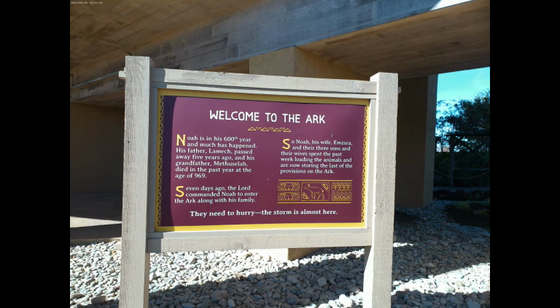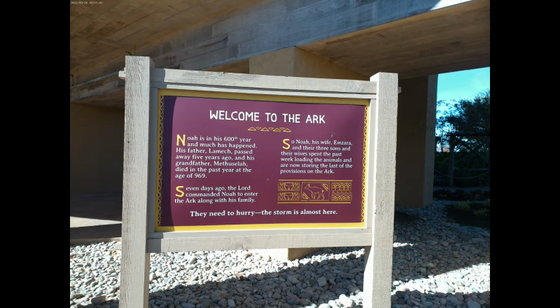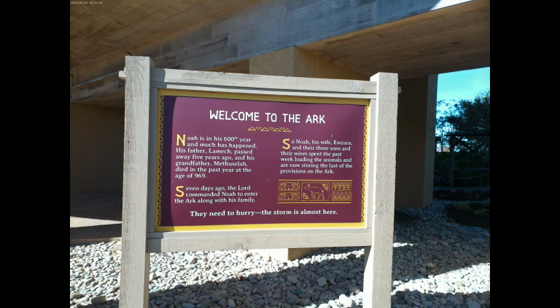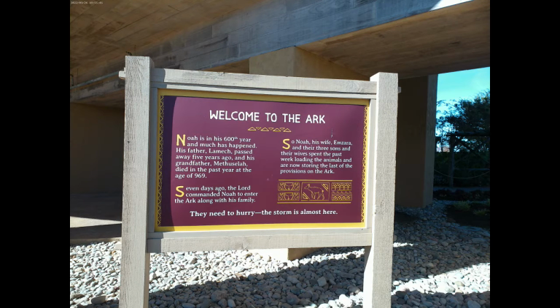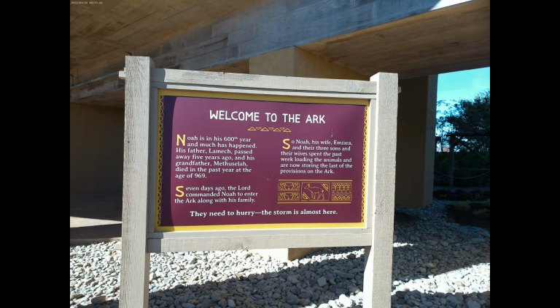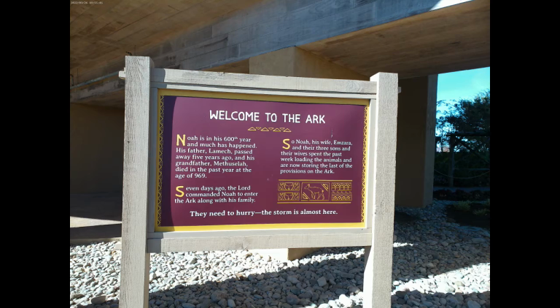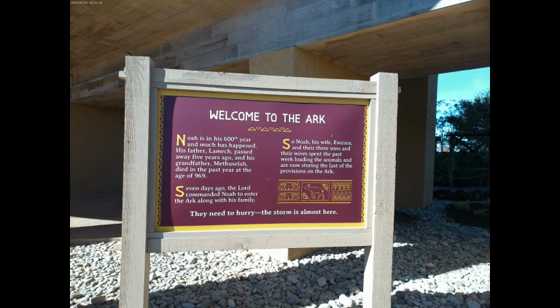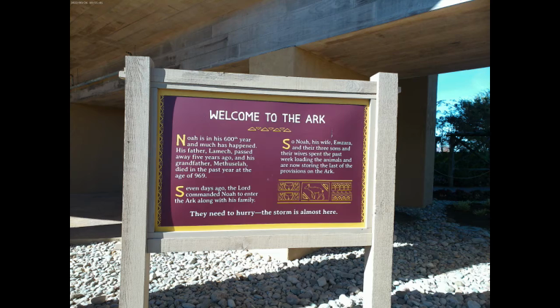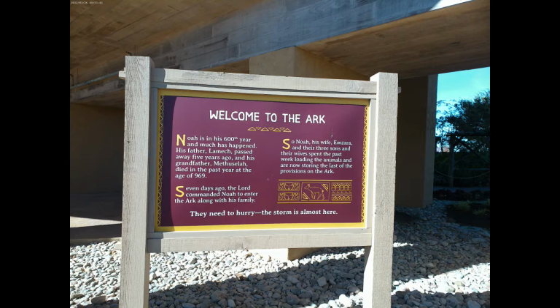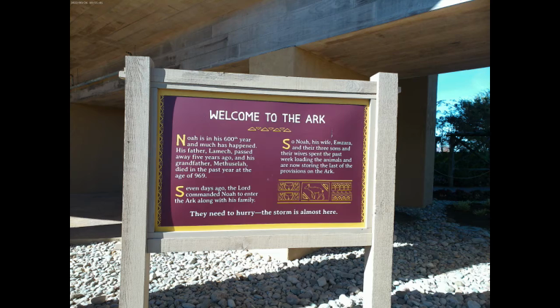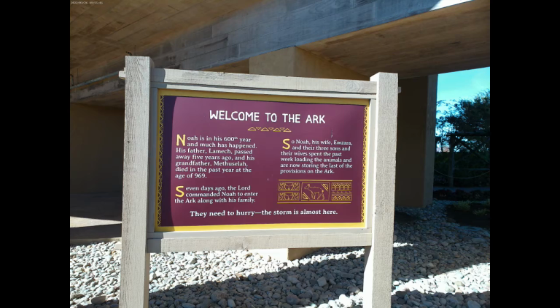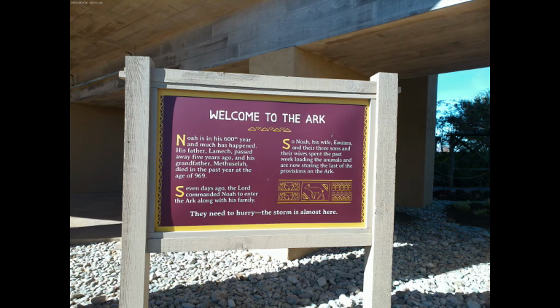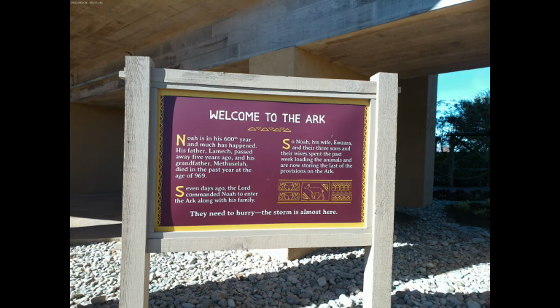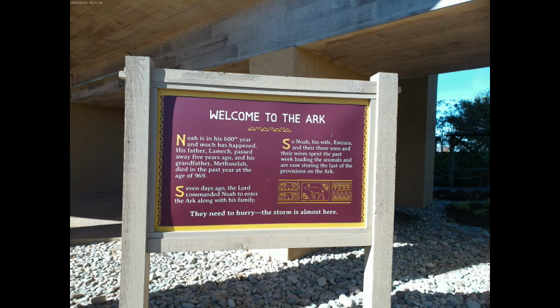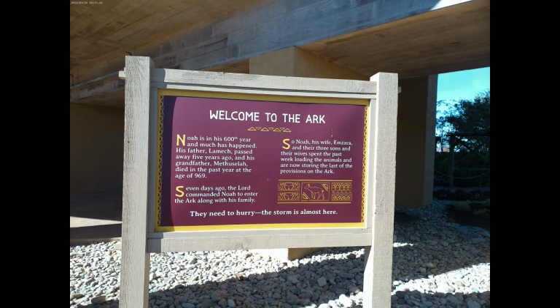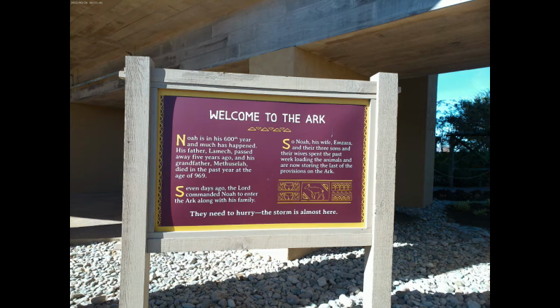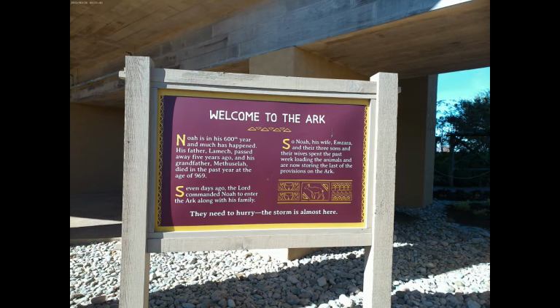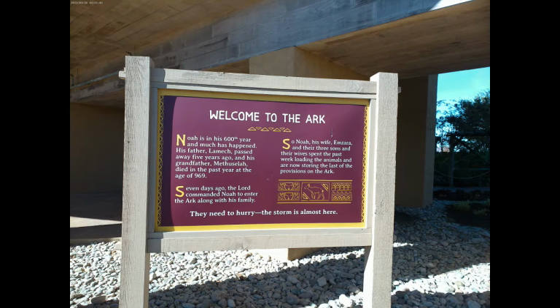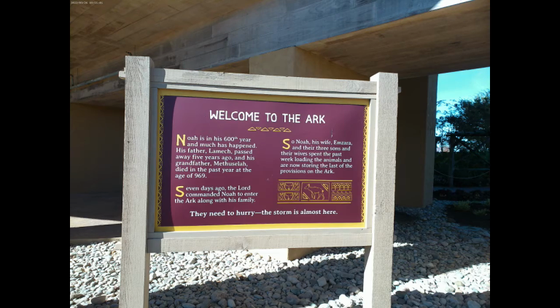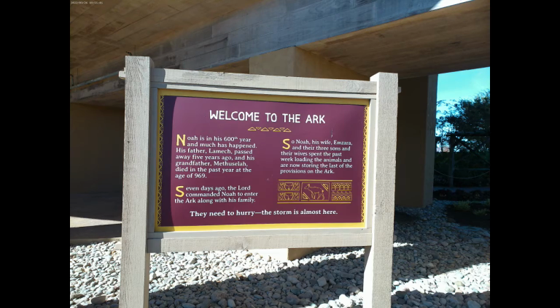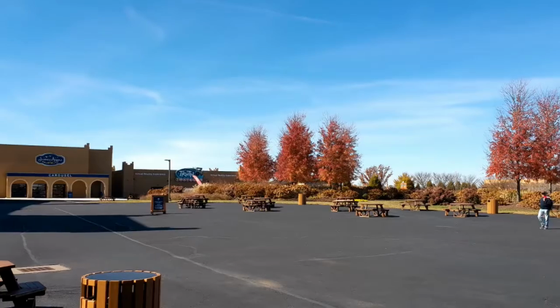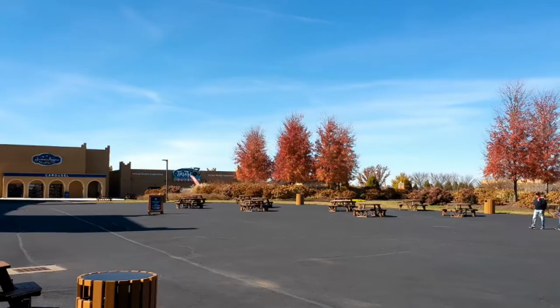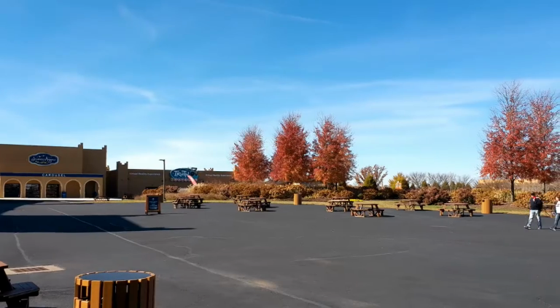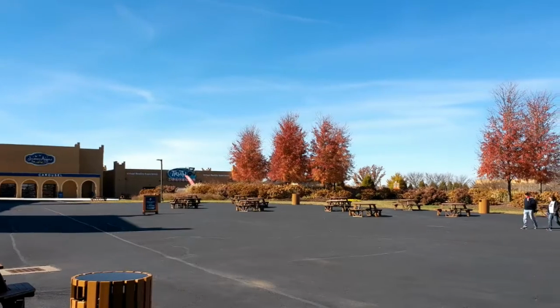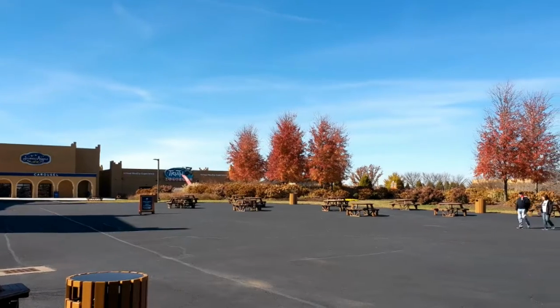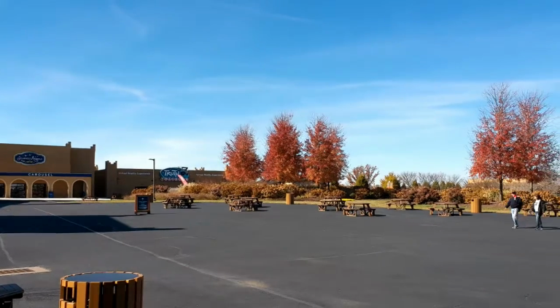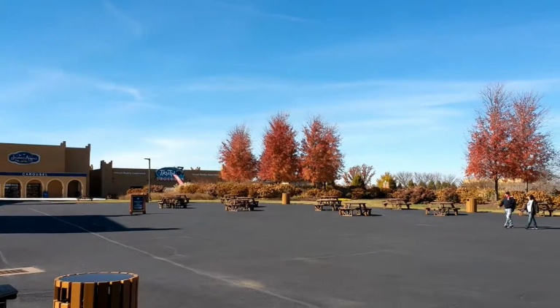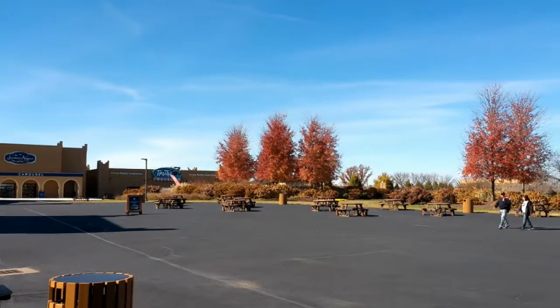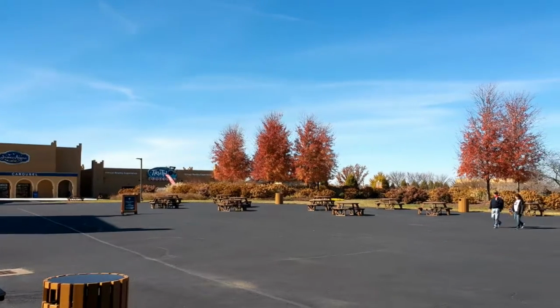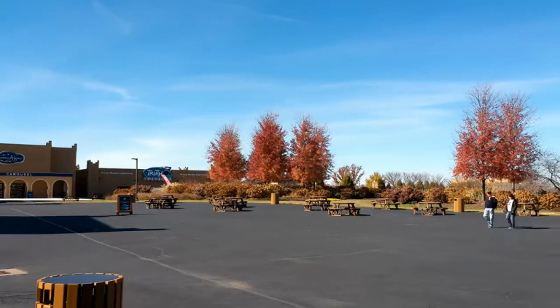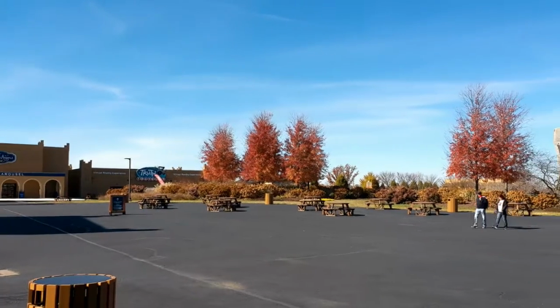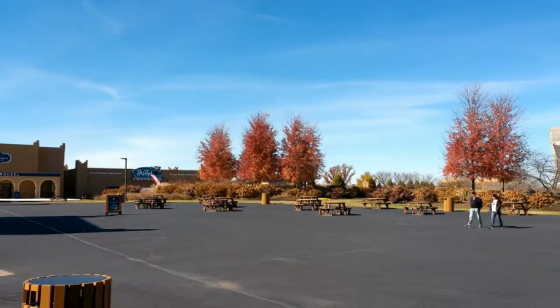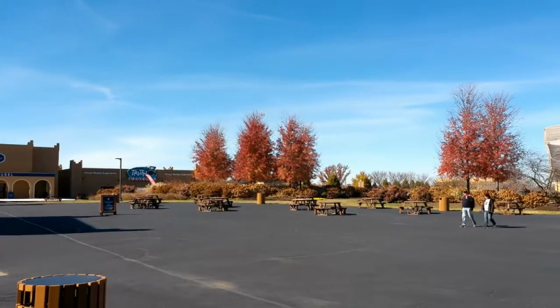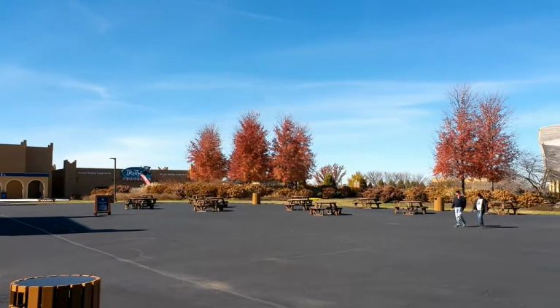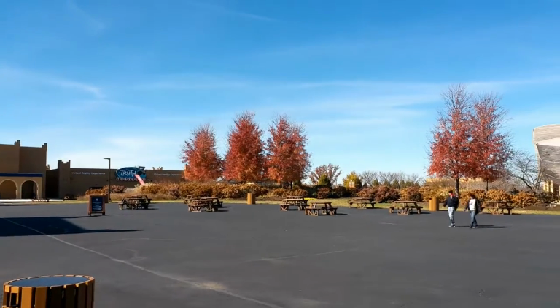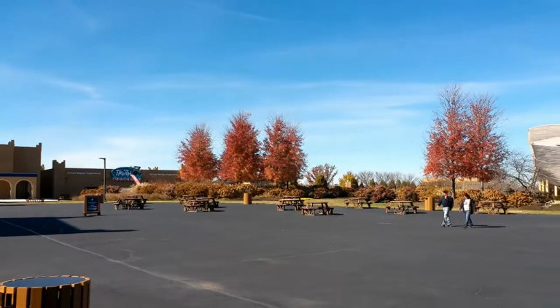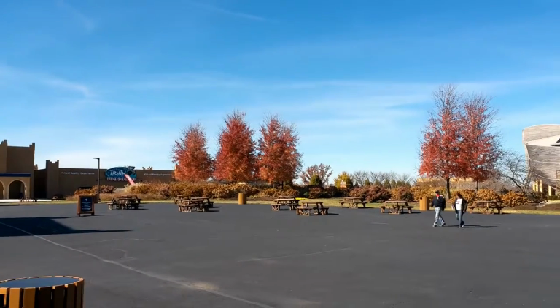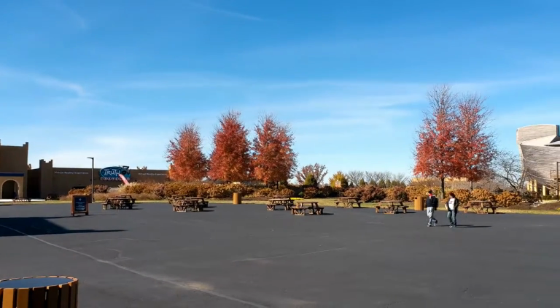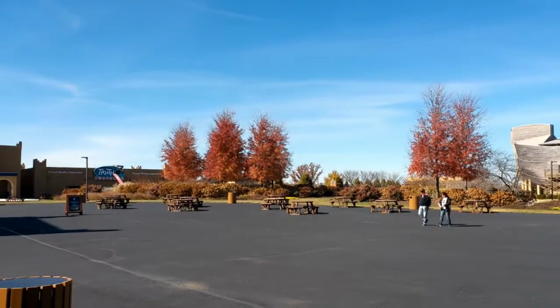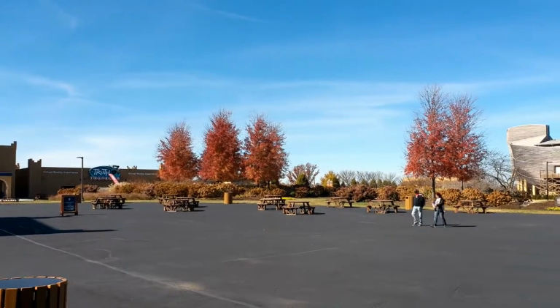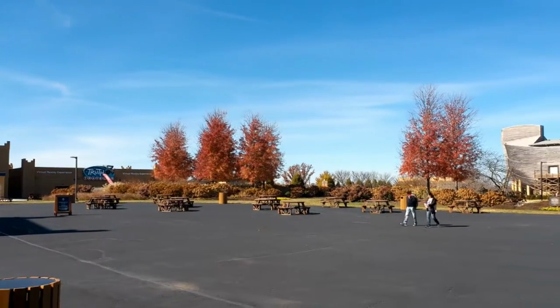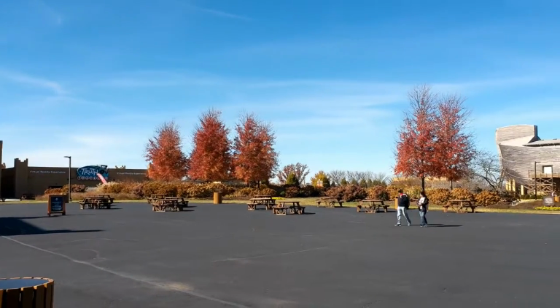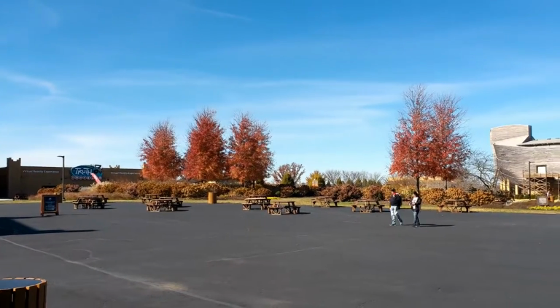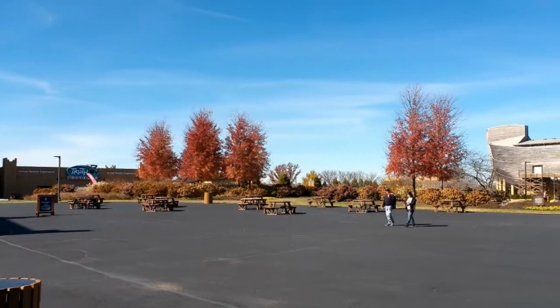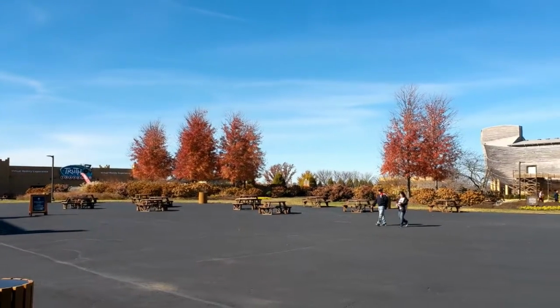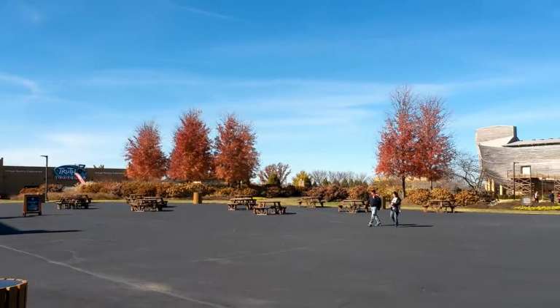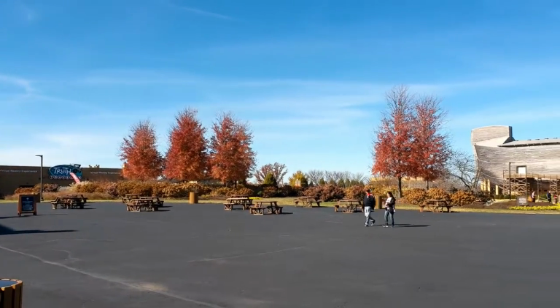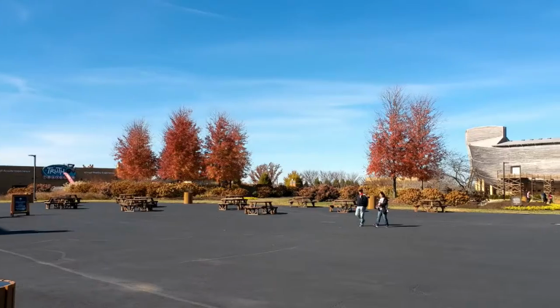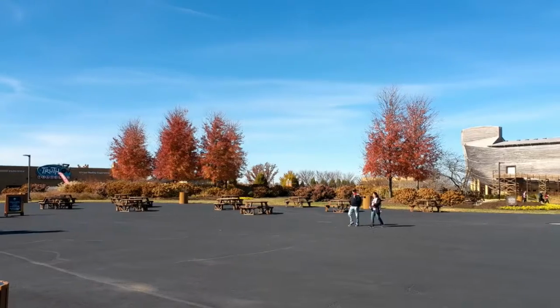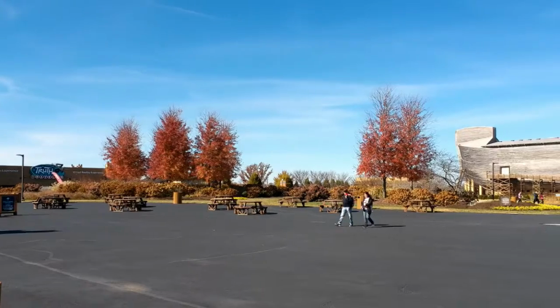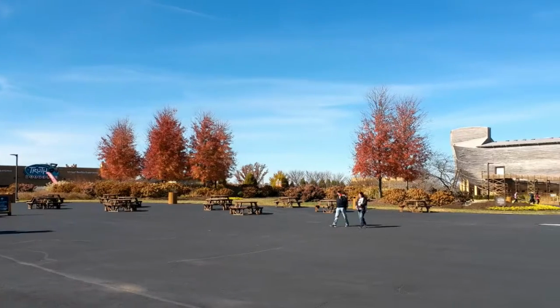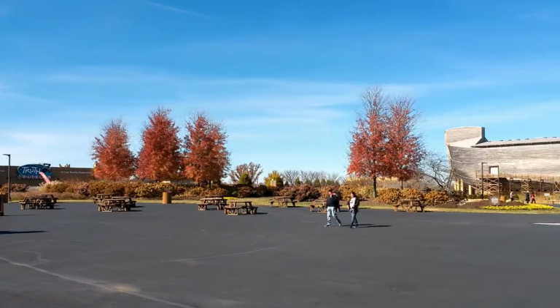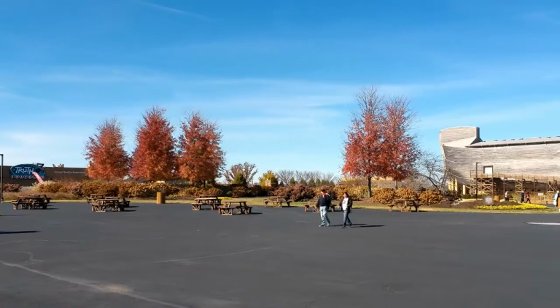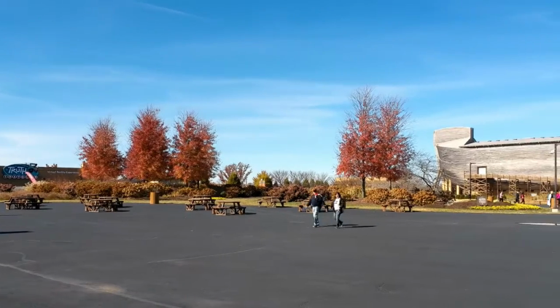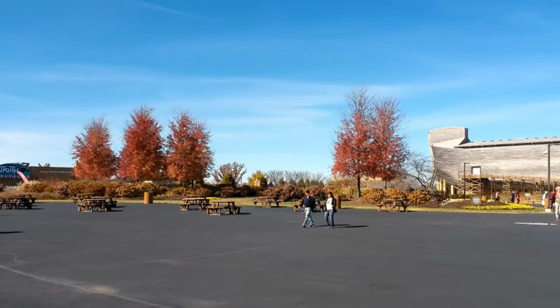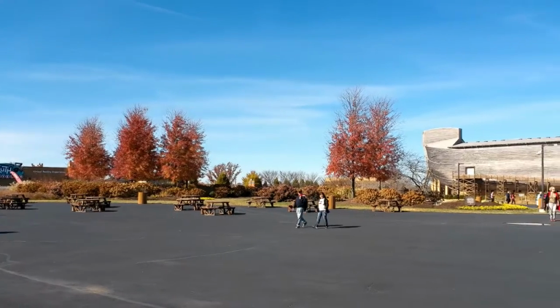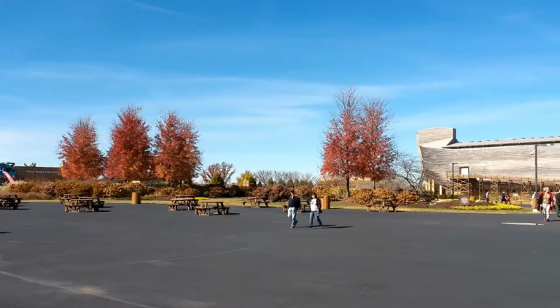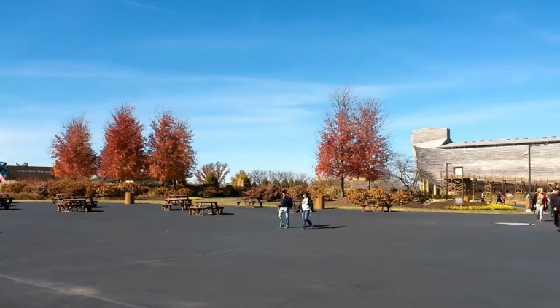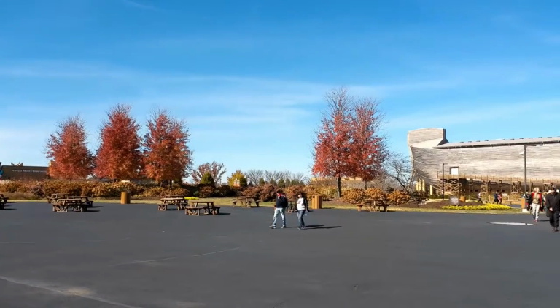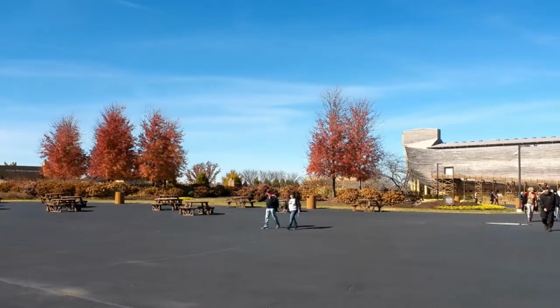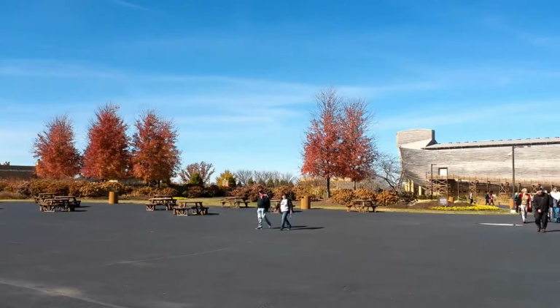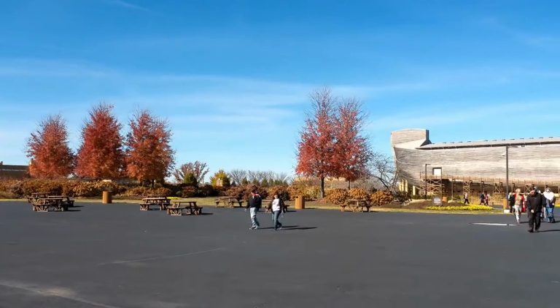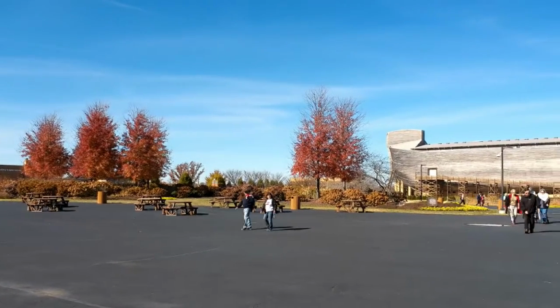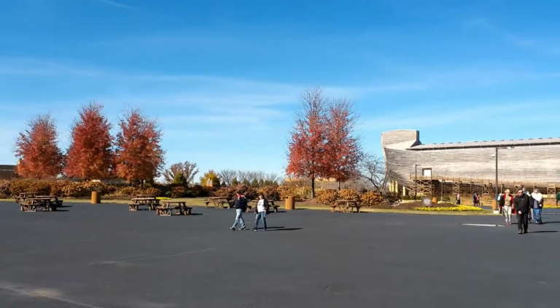The Ark Encounter is a full-sized version of Noah's Ark. It is 510 feet long, 85 feet high, and 51 feet wide.